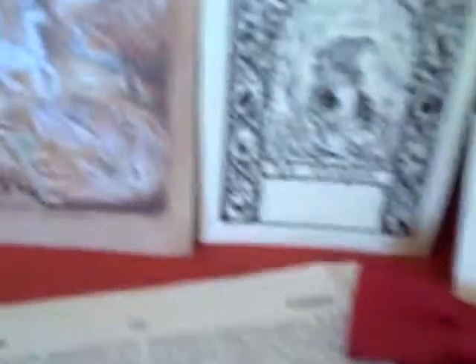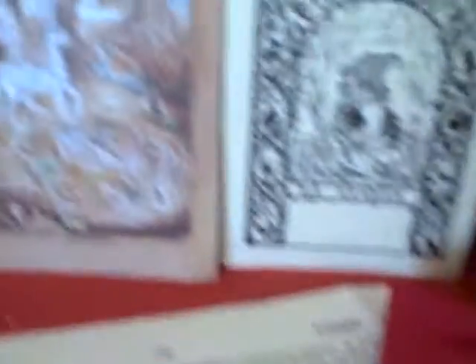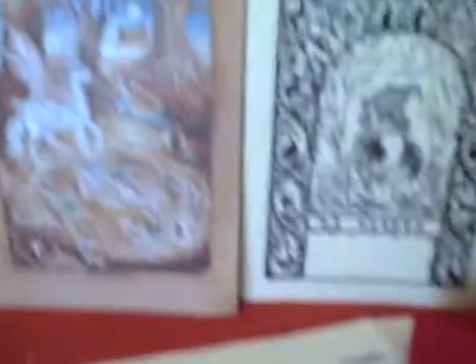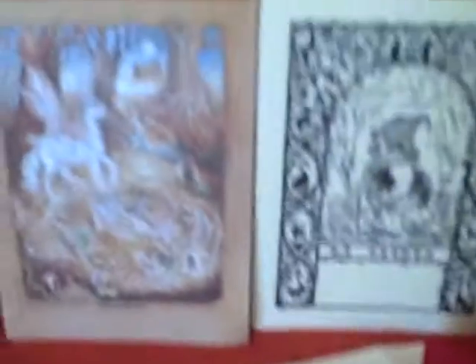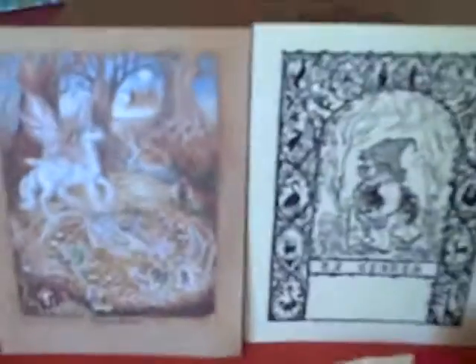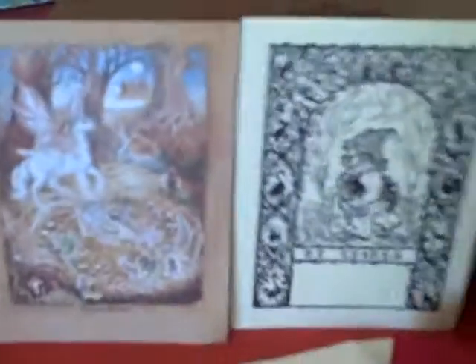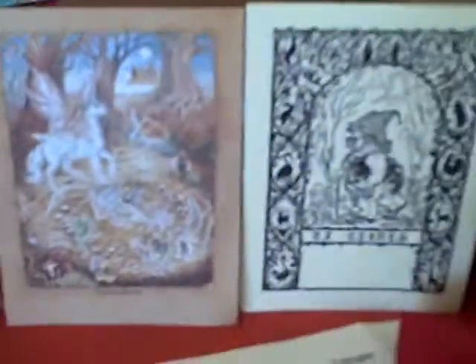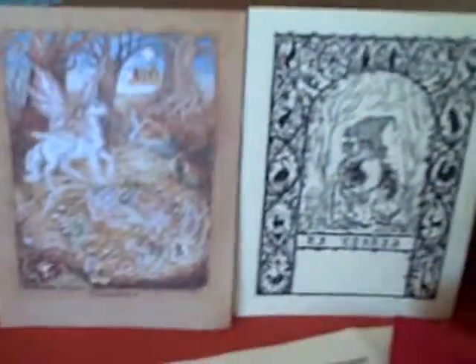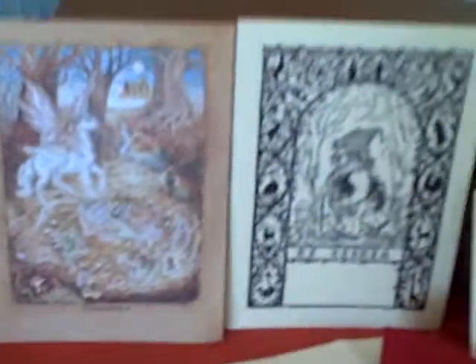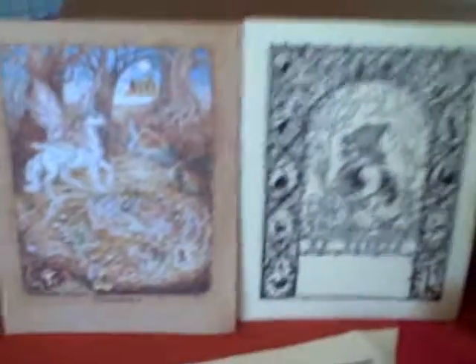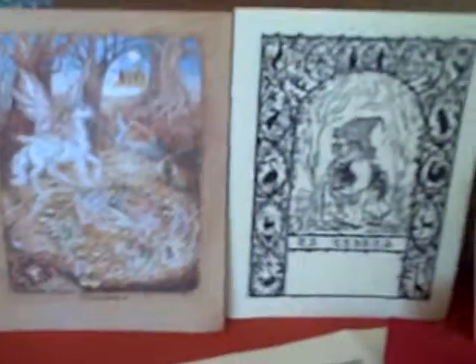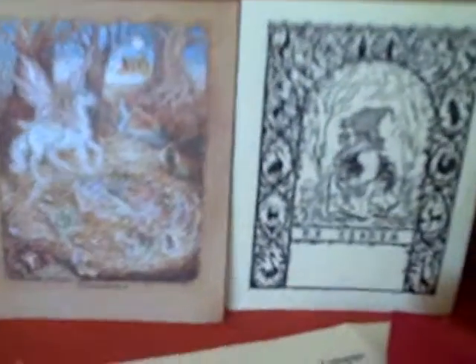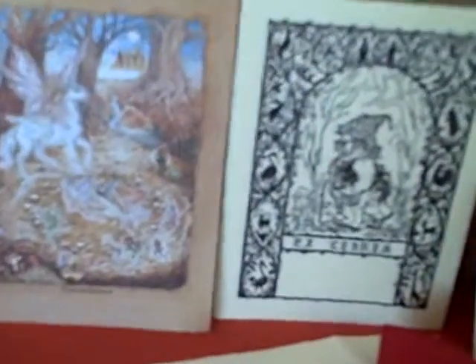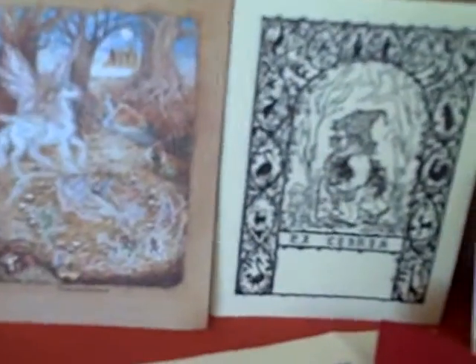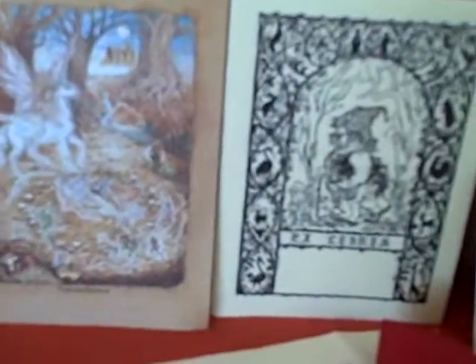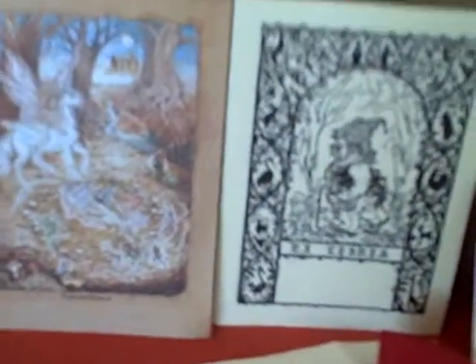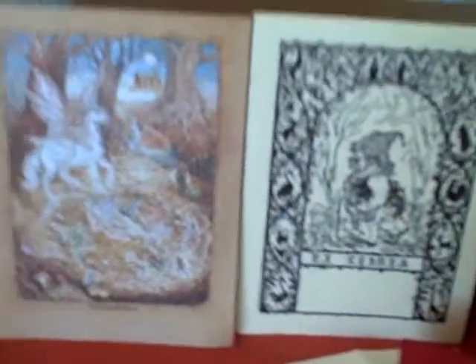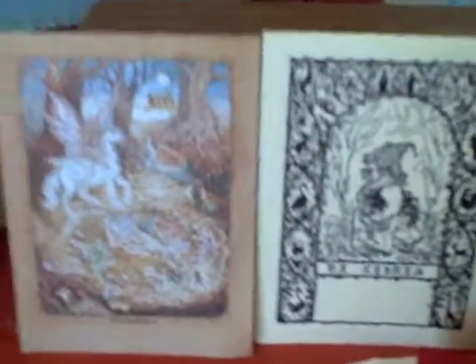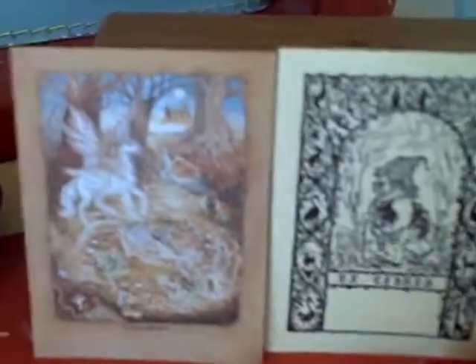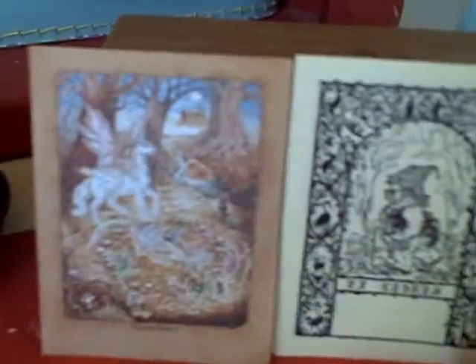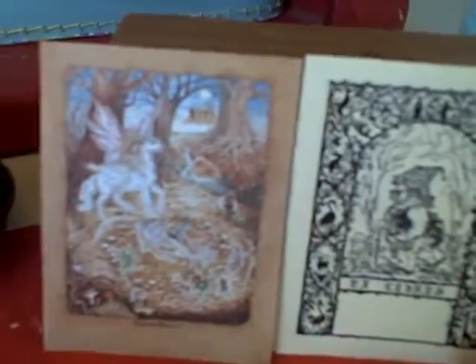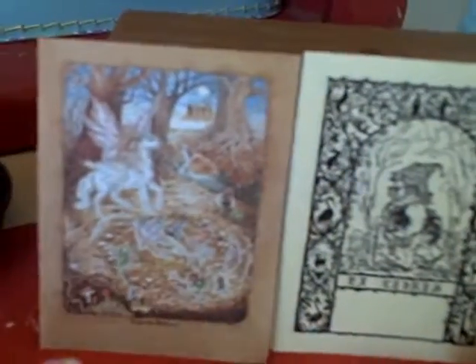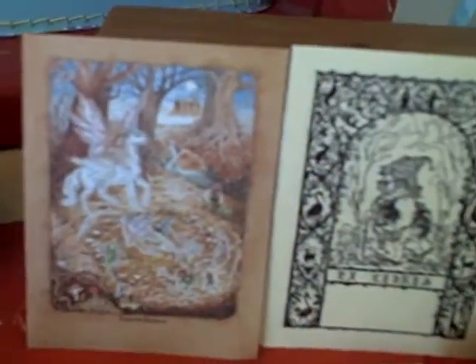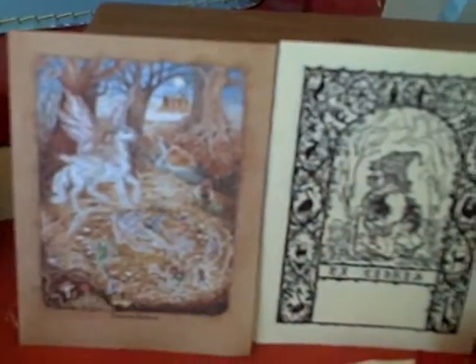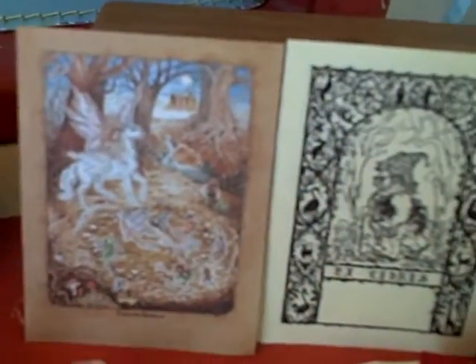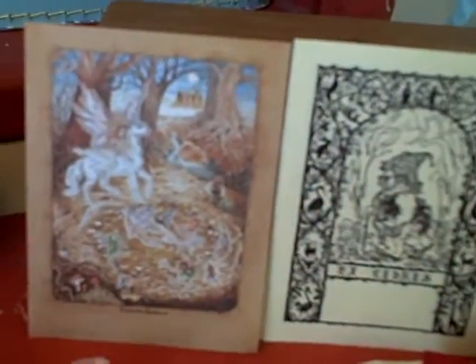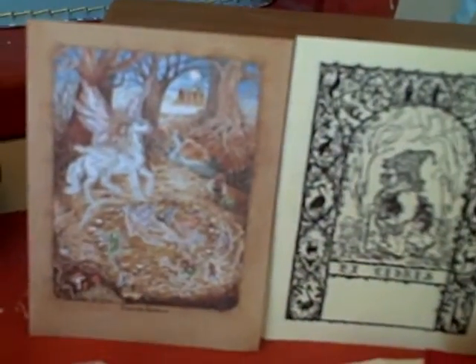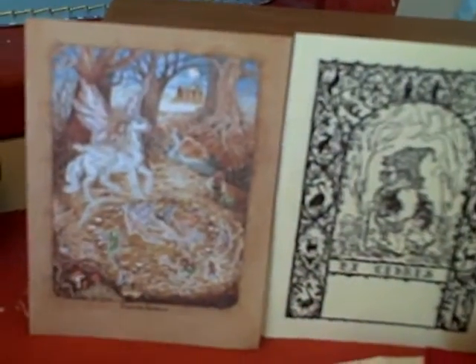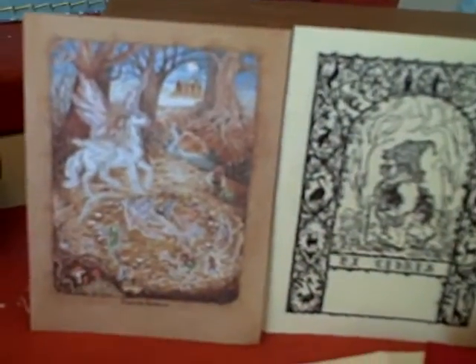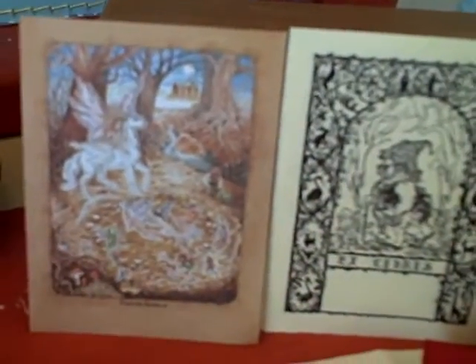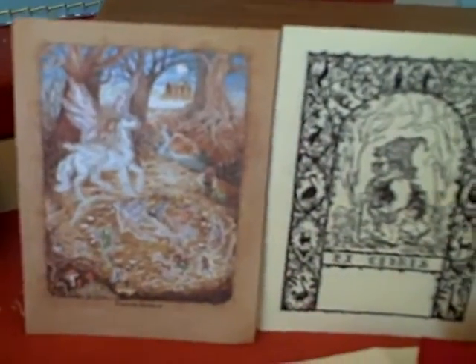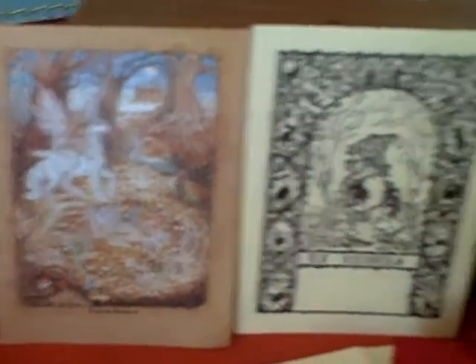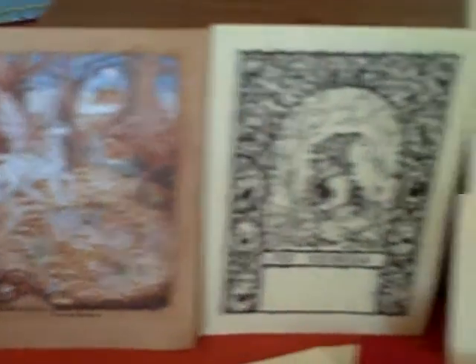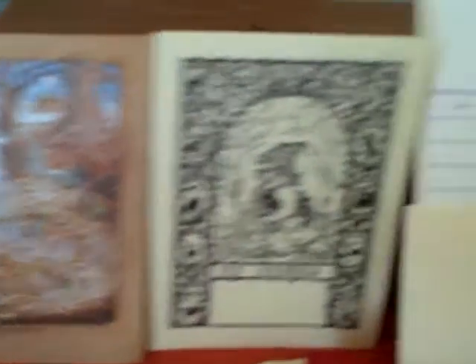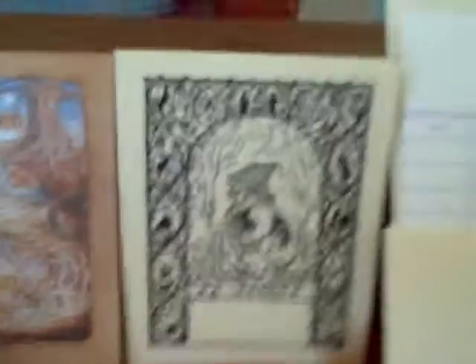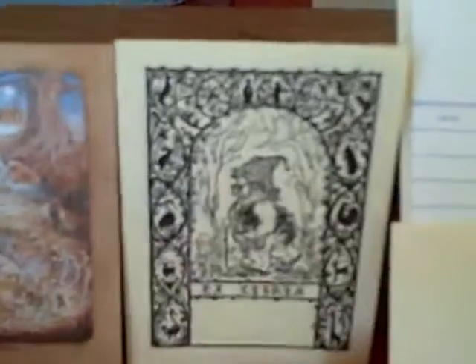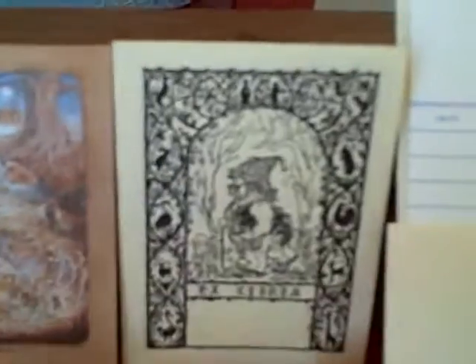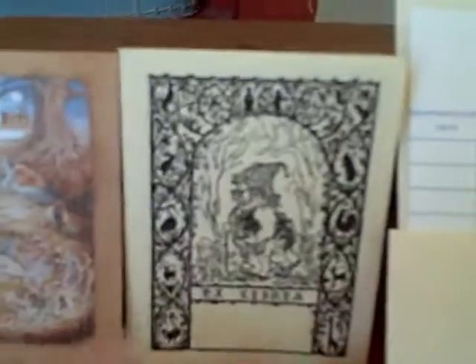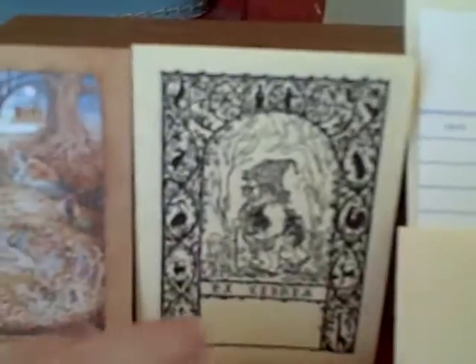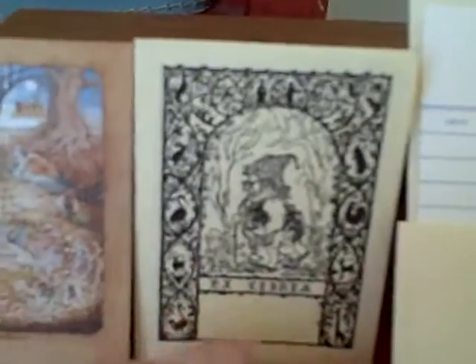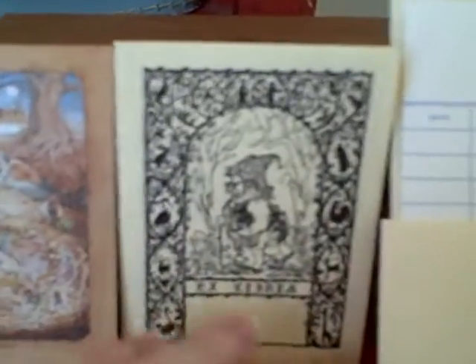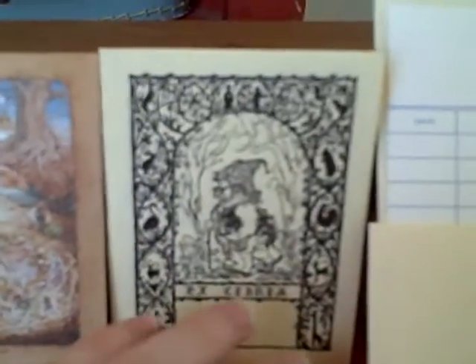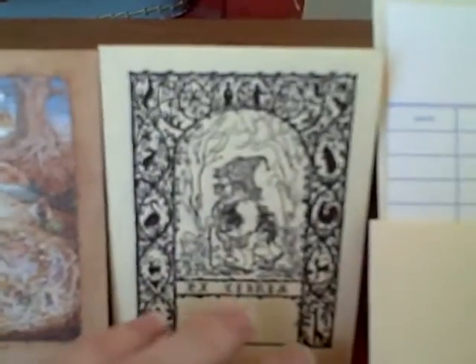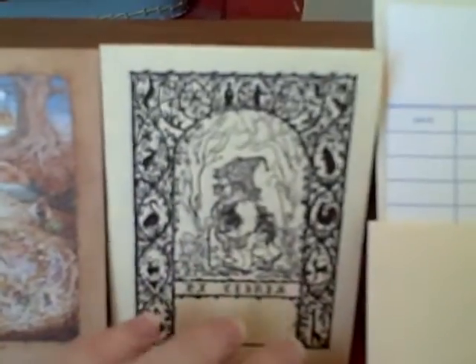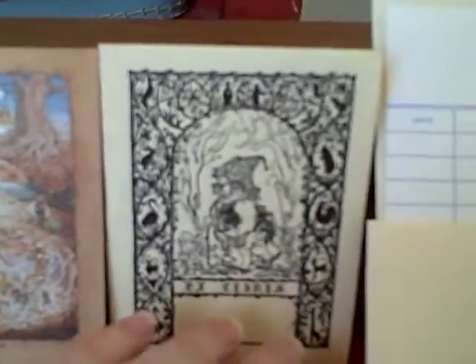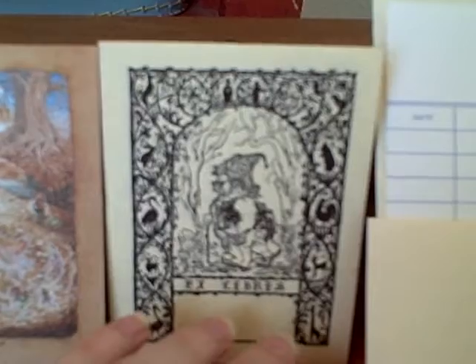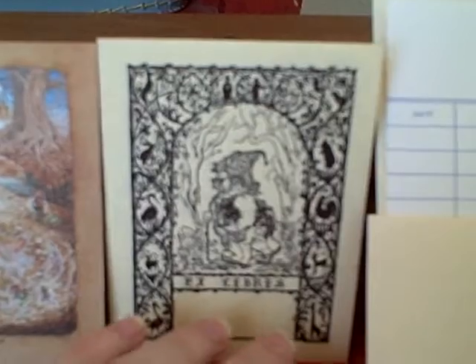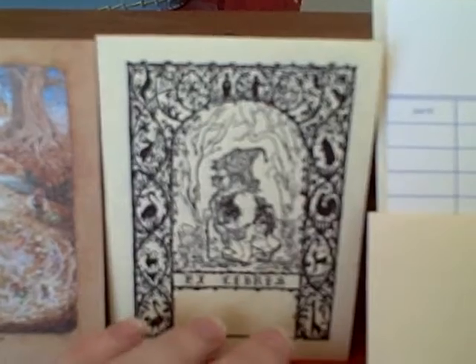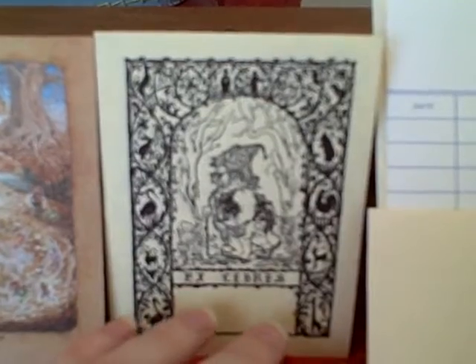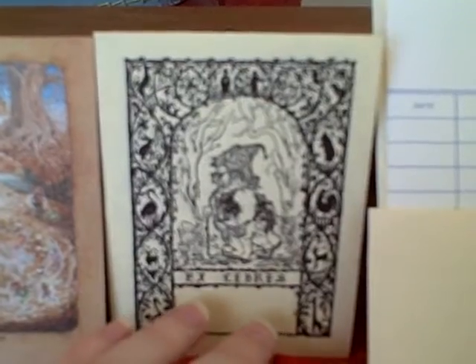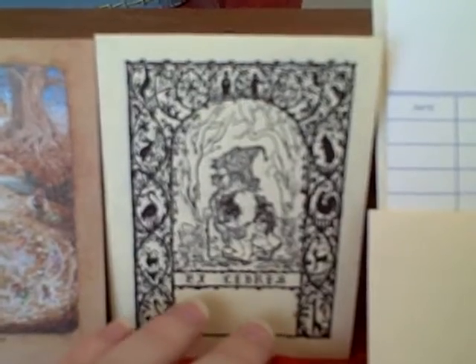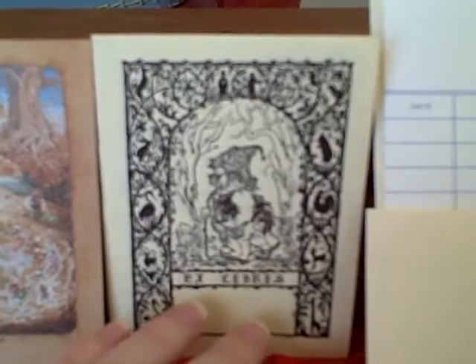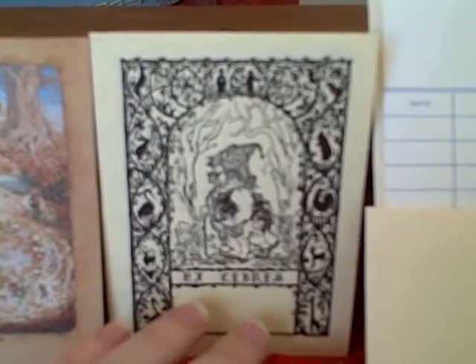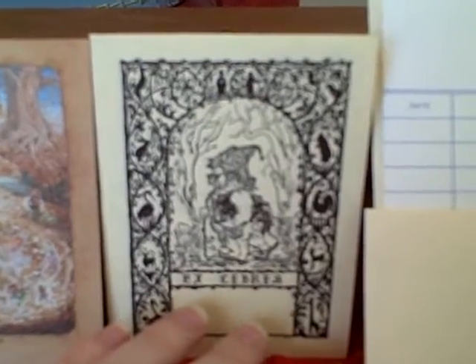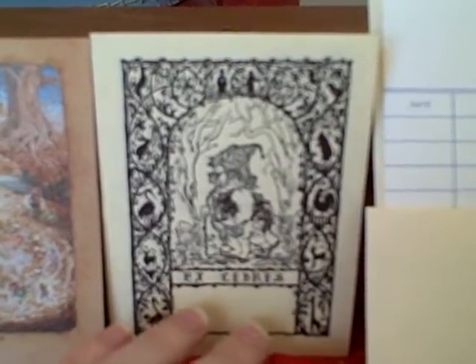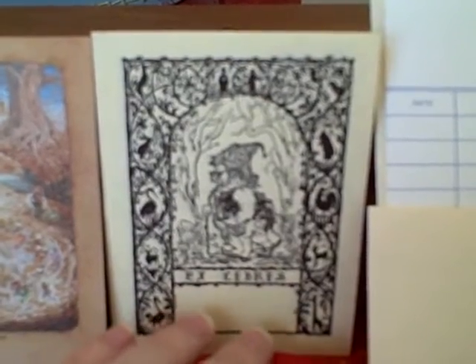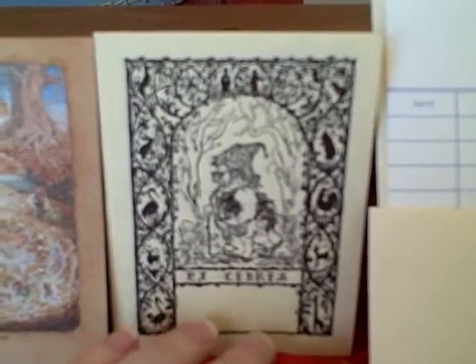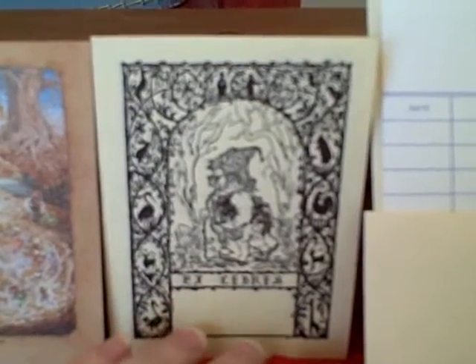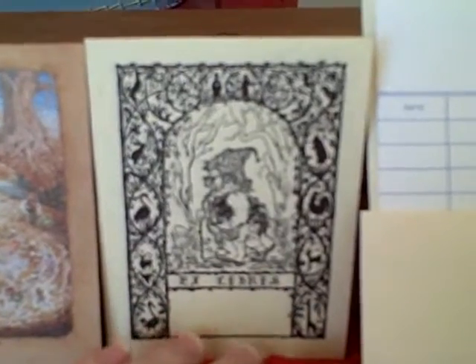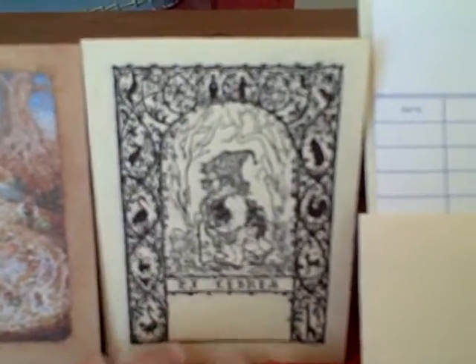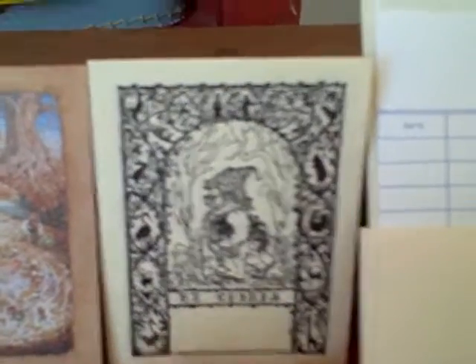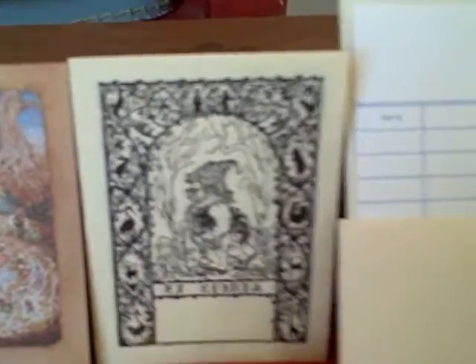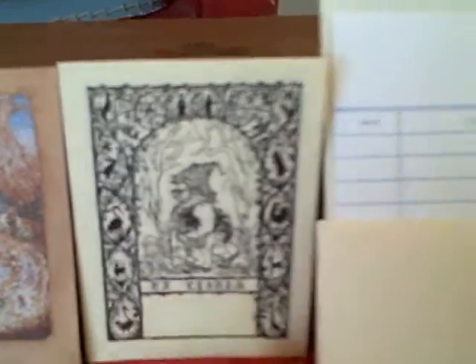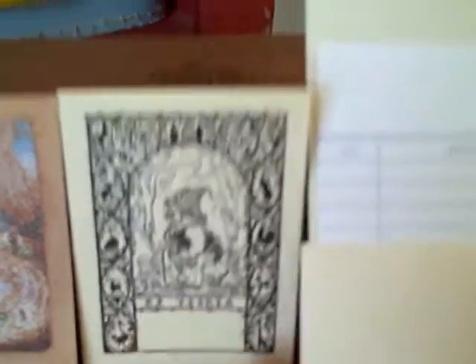We have some vintage book plates. This one here features some fairies, and then you get two of this one with a little gnome on it.